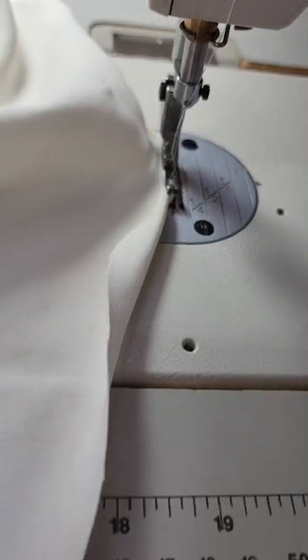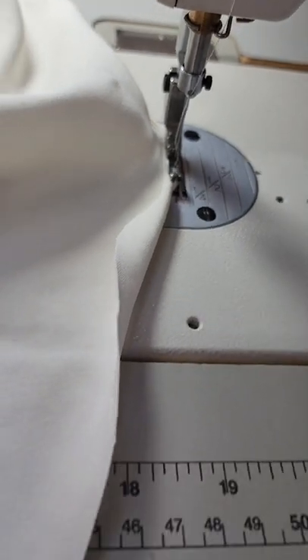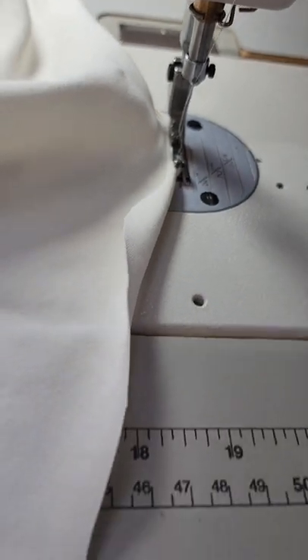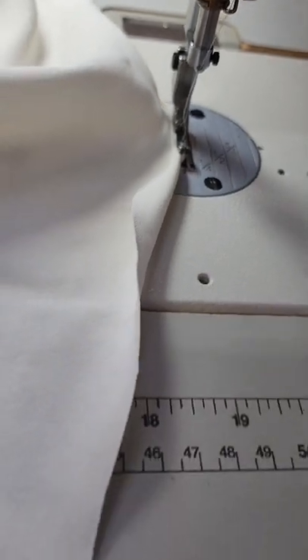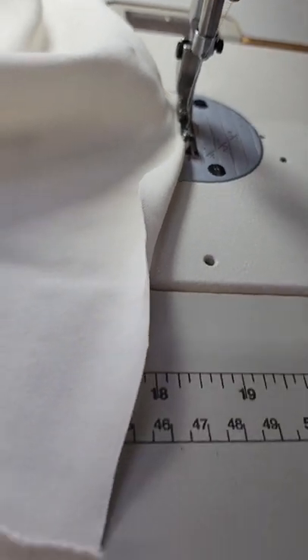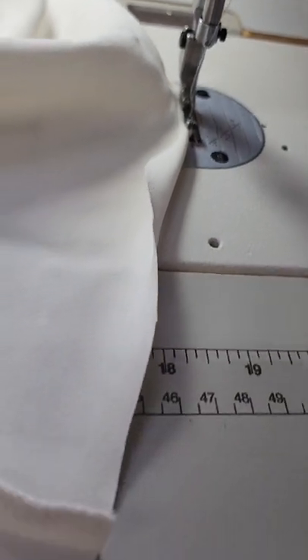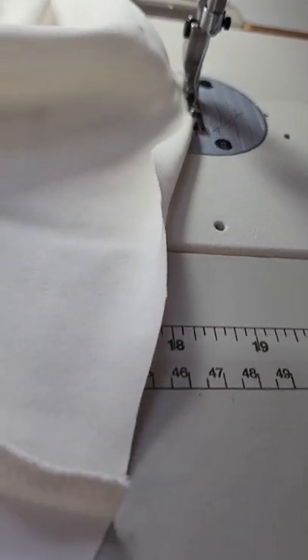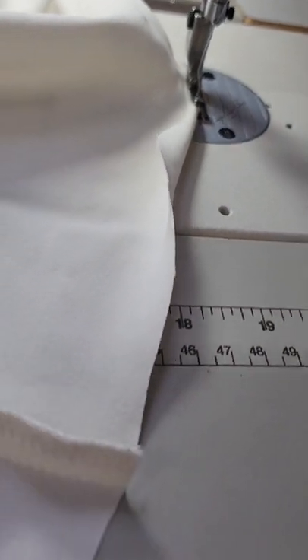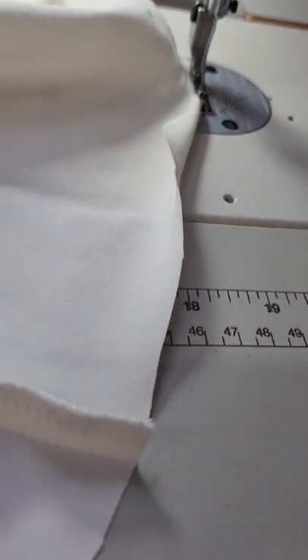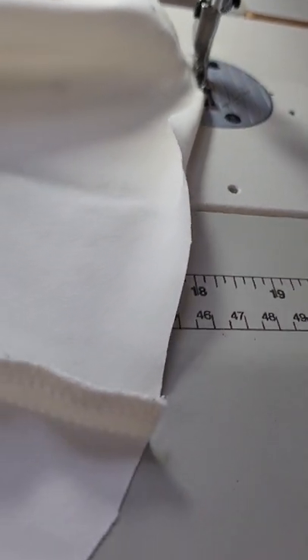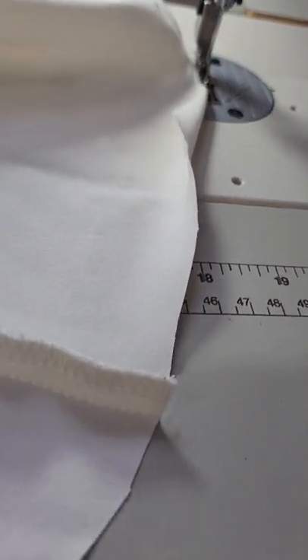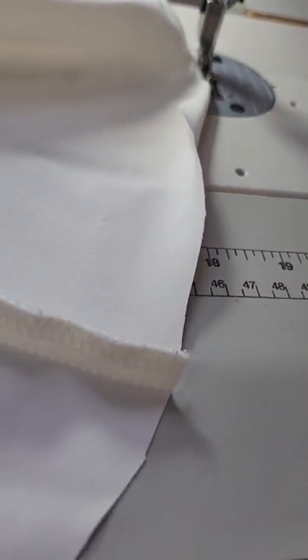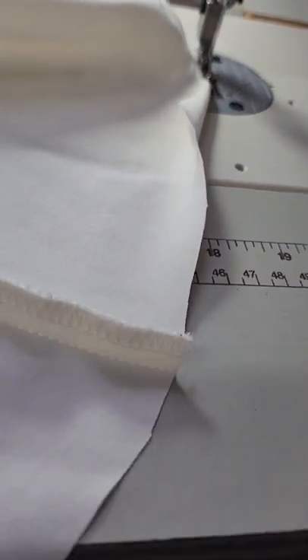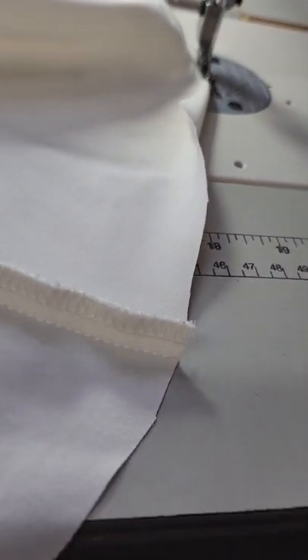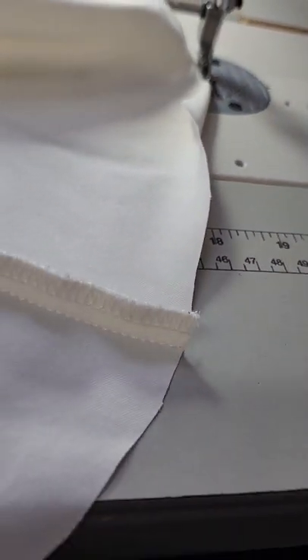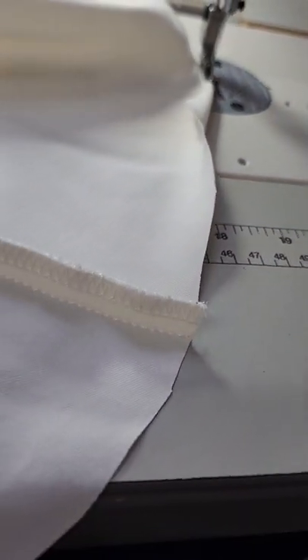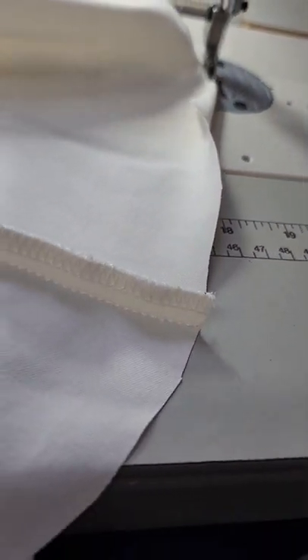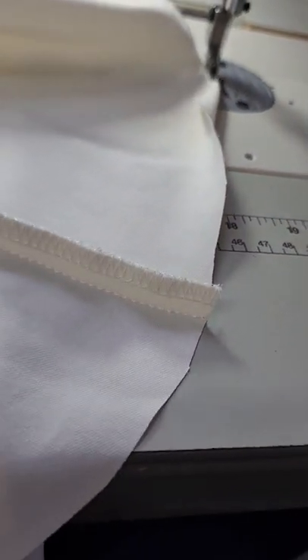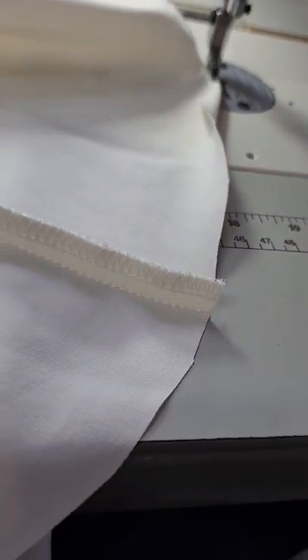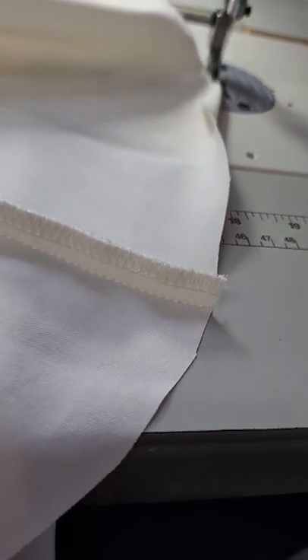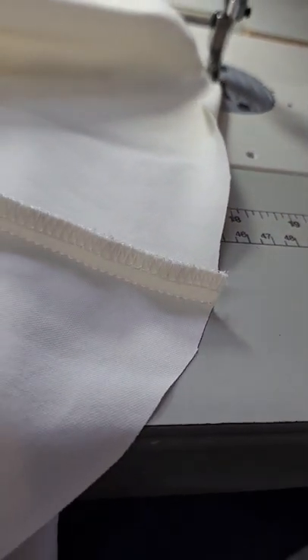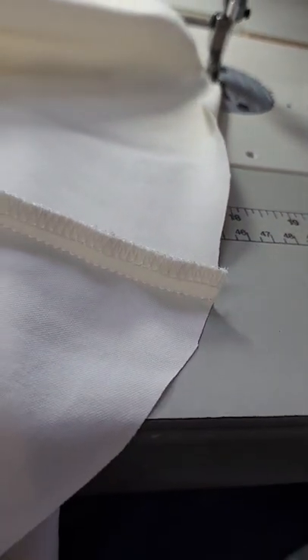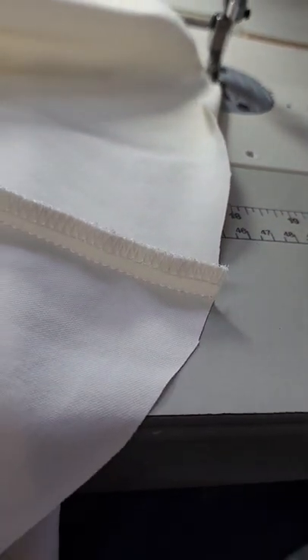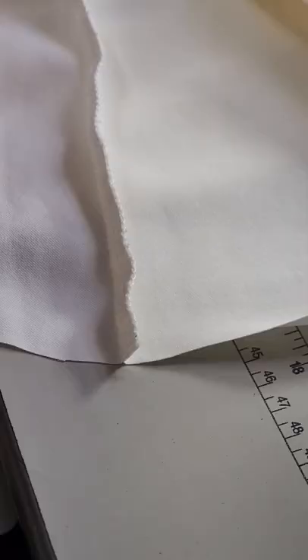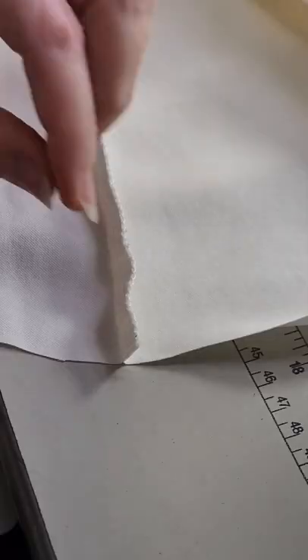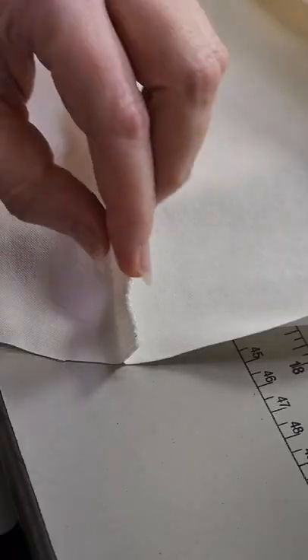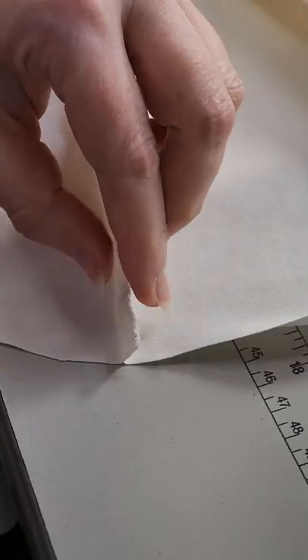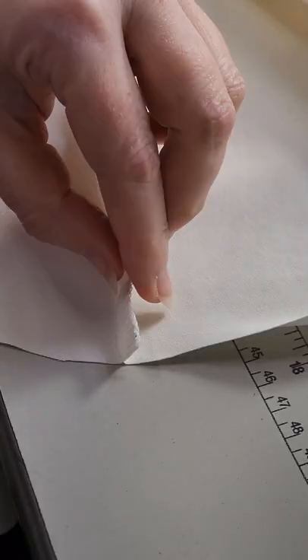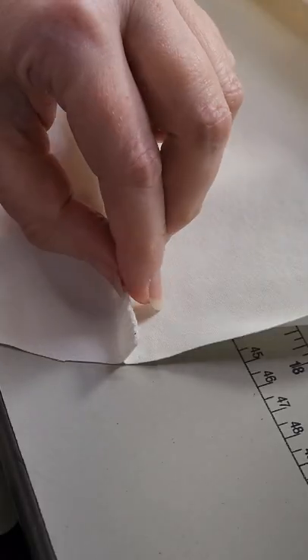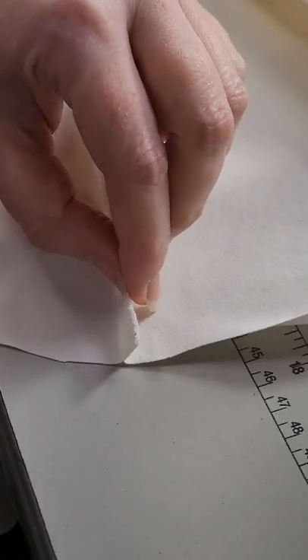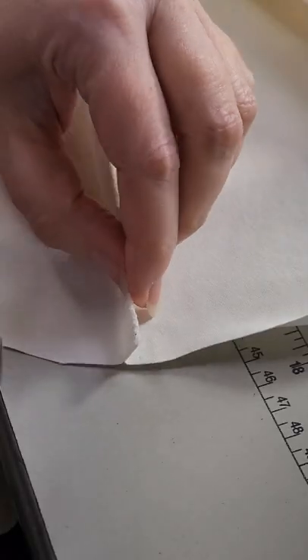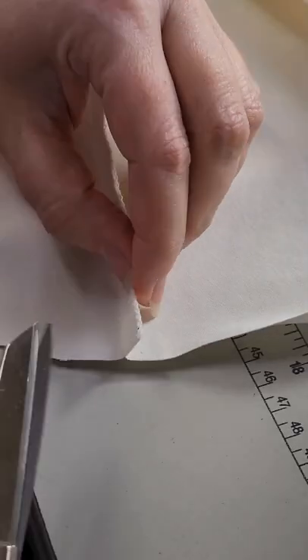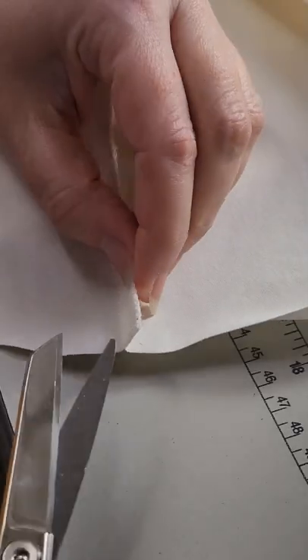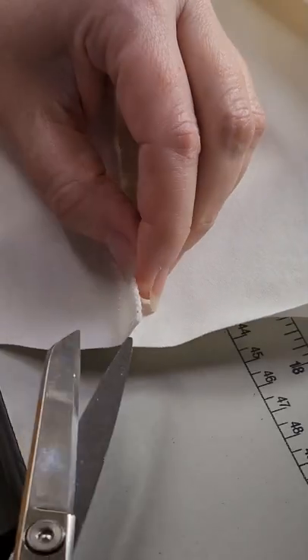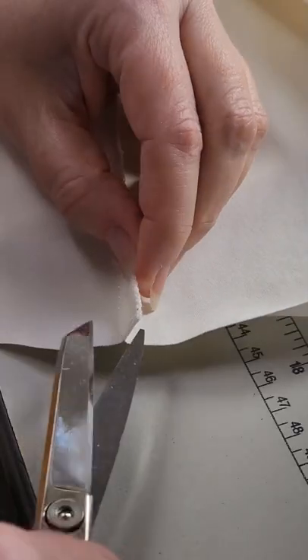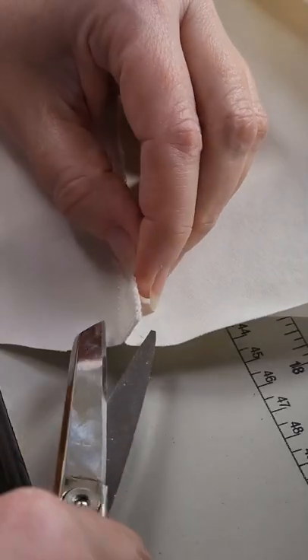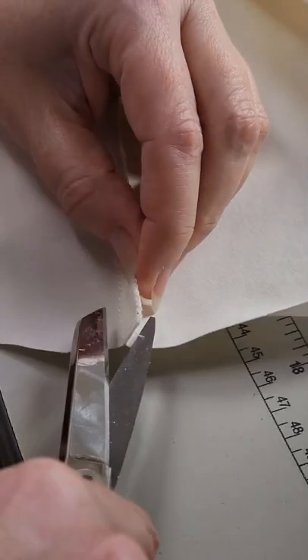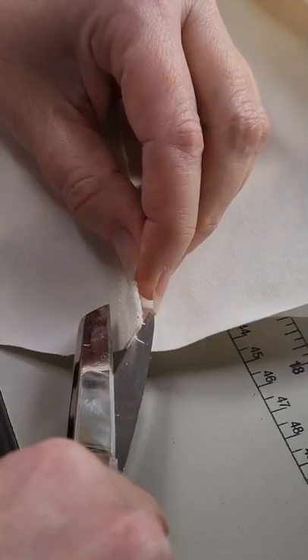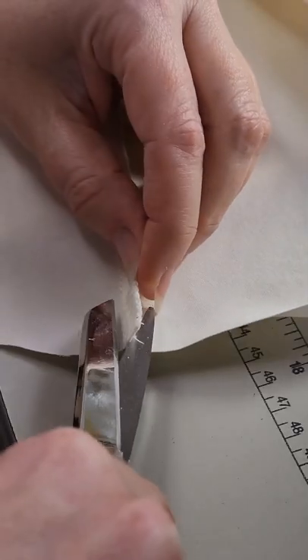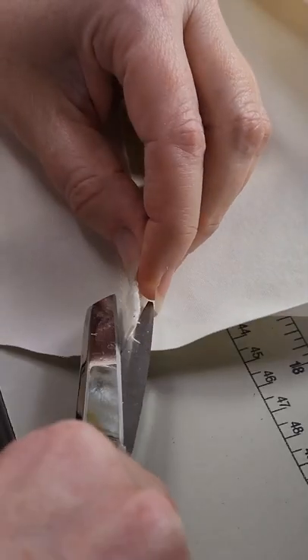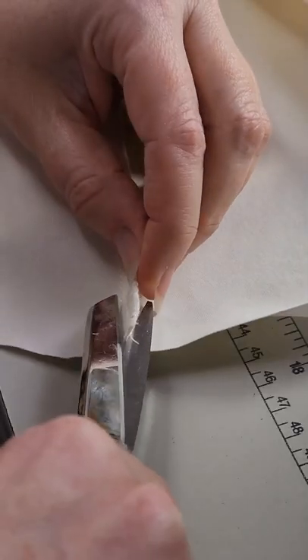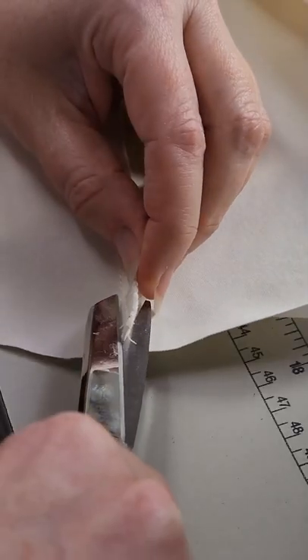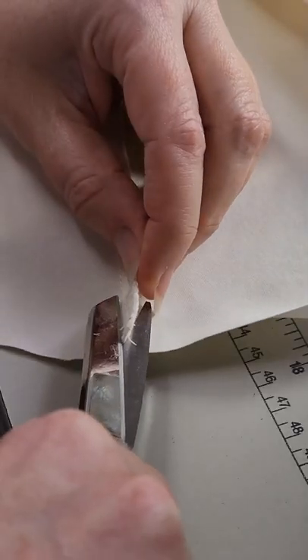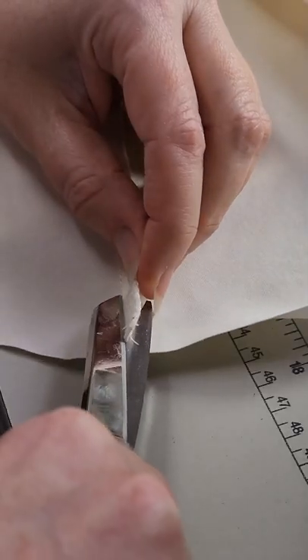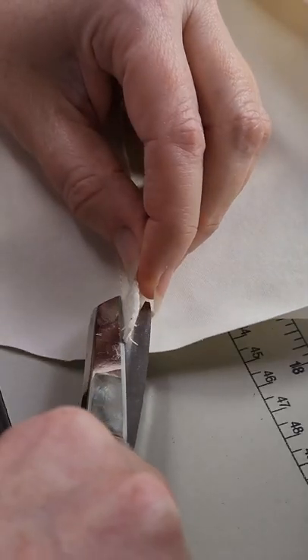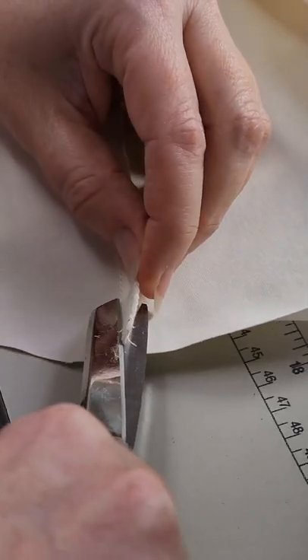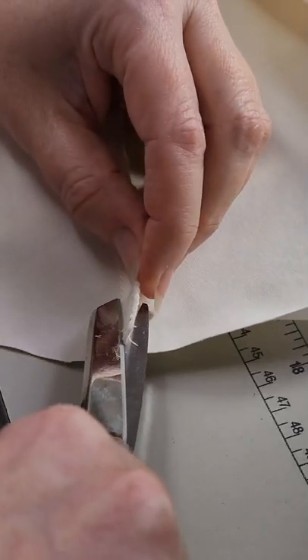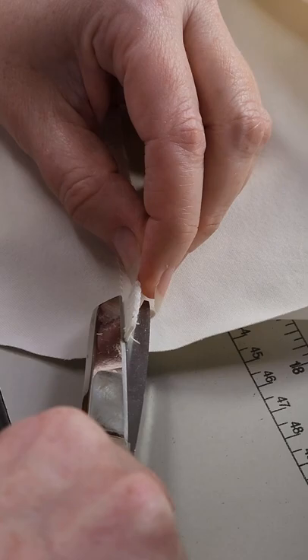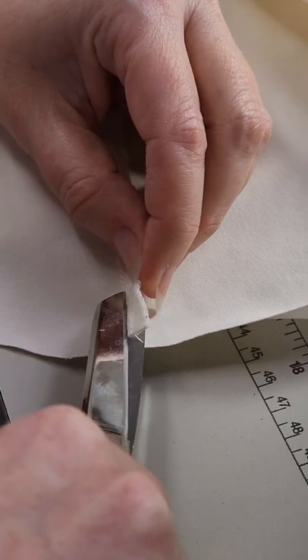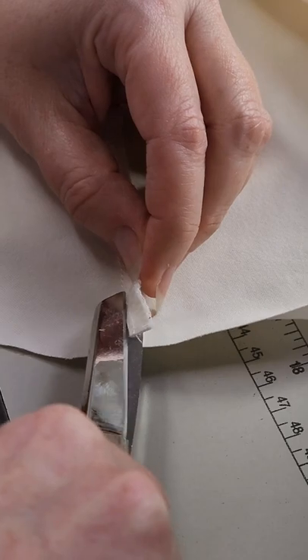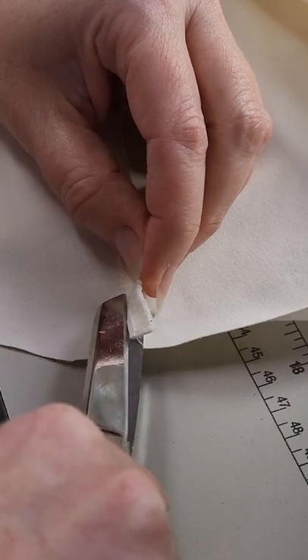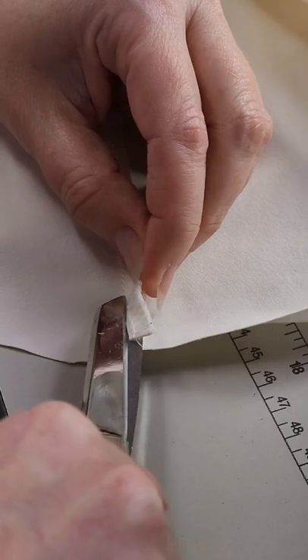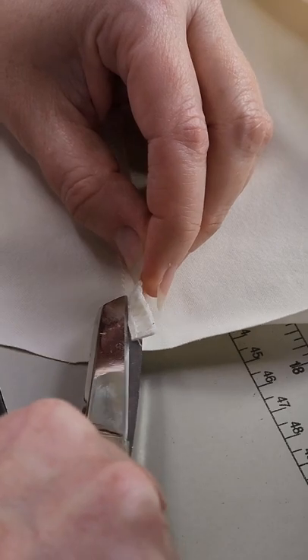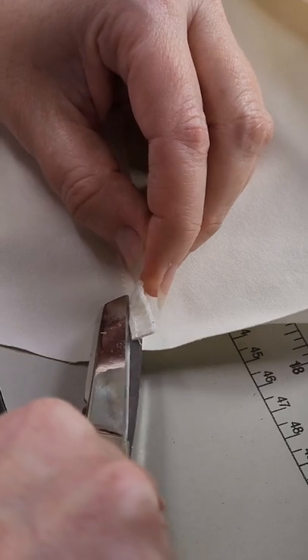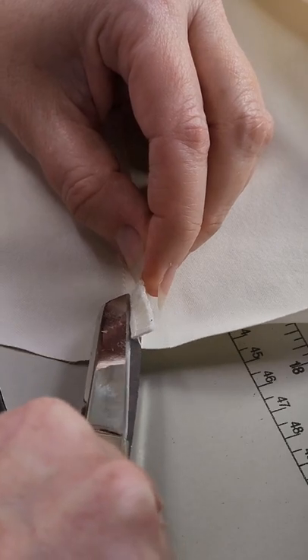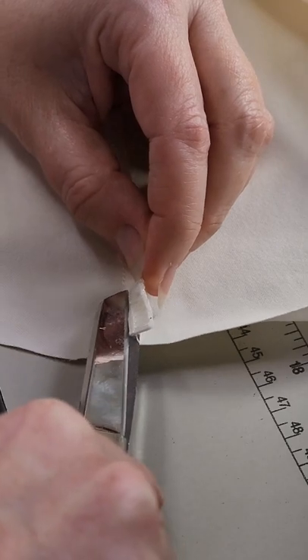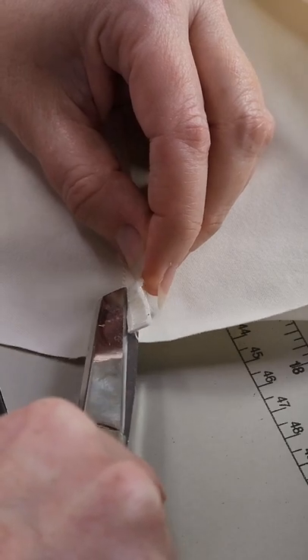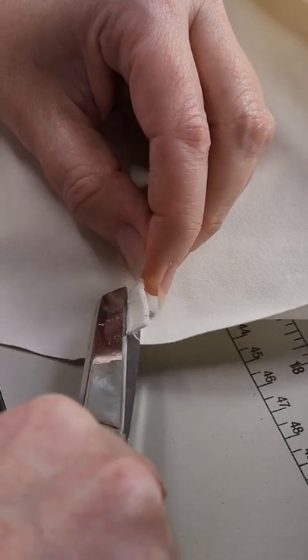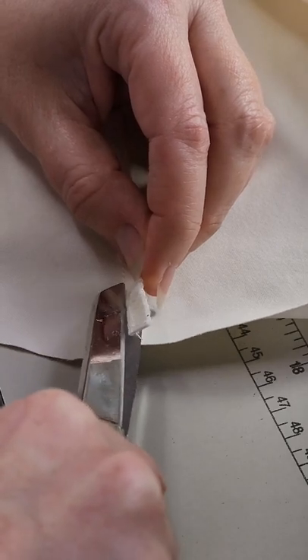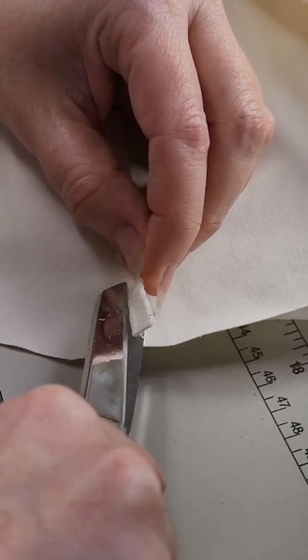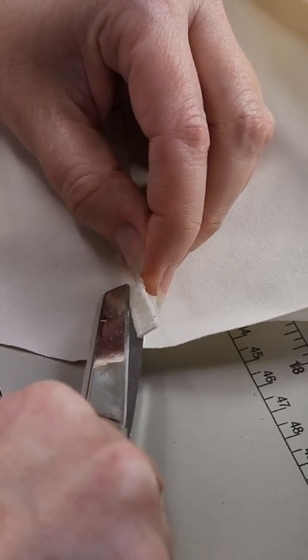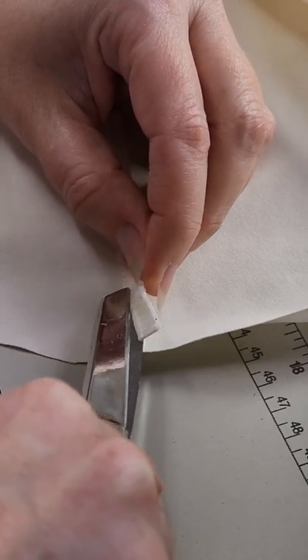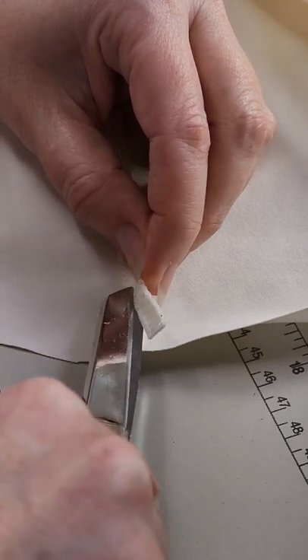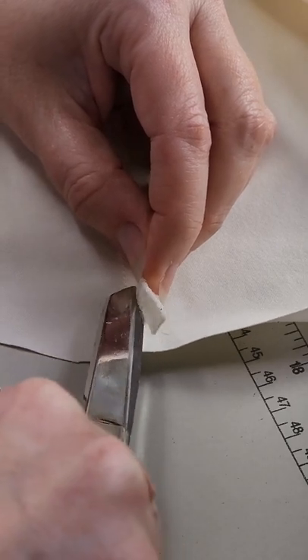Hey, today we're going to talk about how to manage this pesky seam allowance when you are doing a little bitty rolled hem.